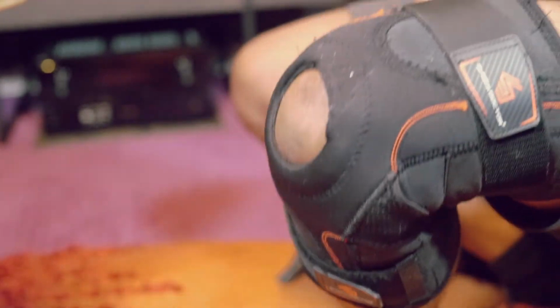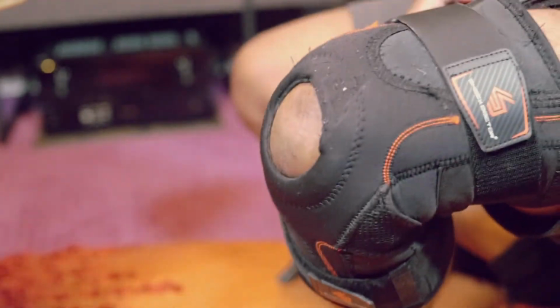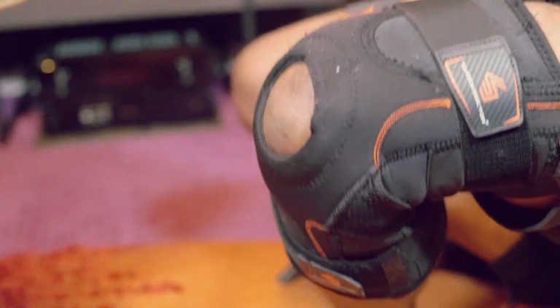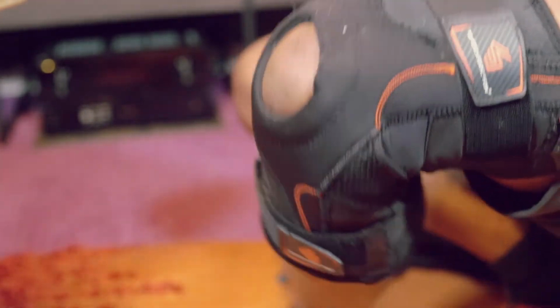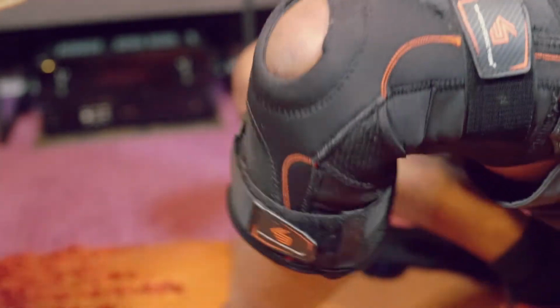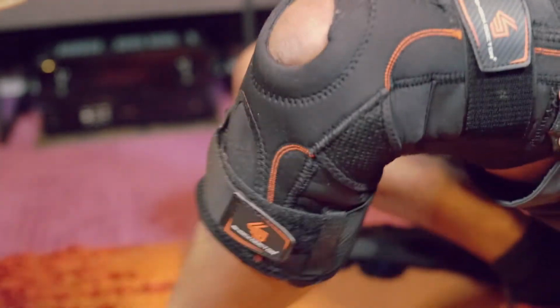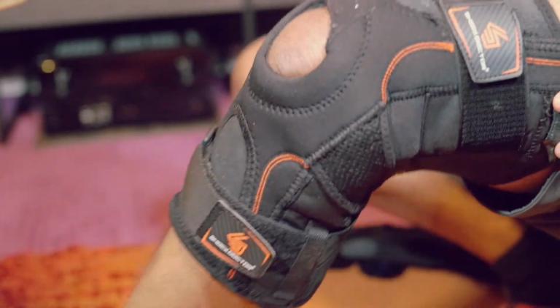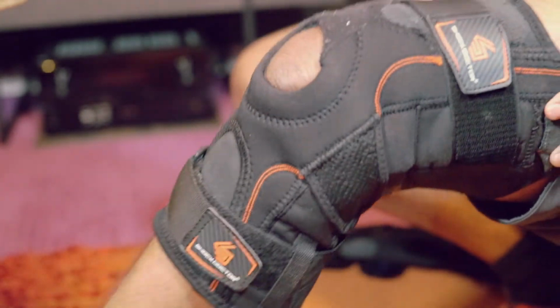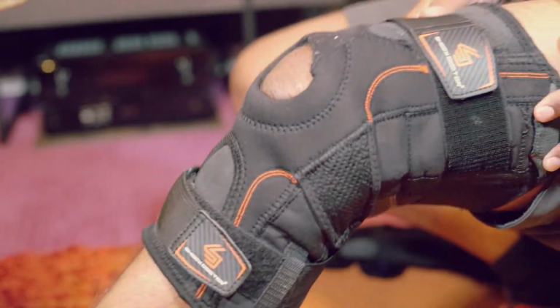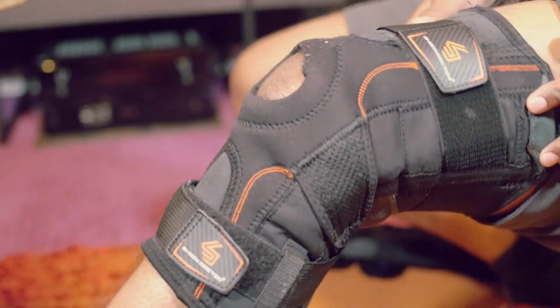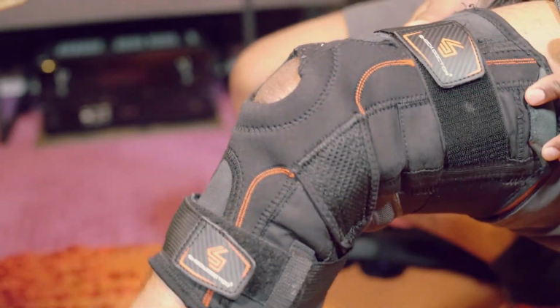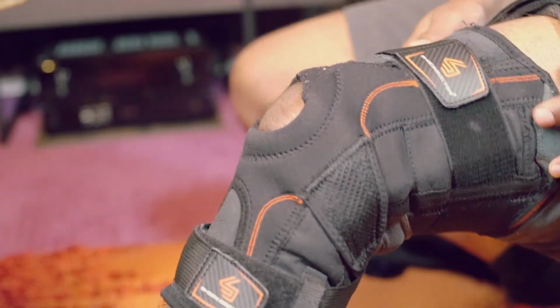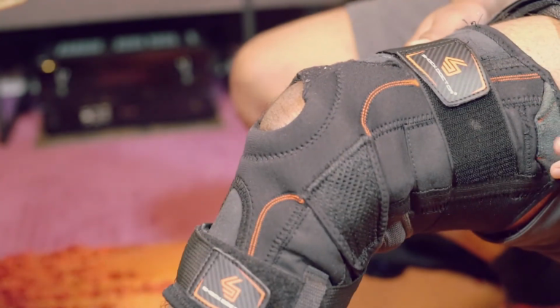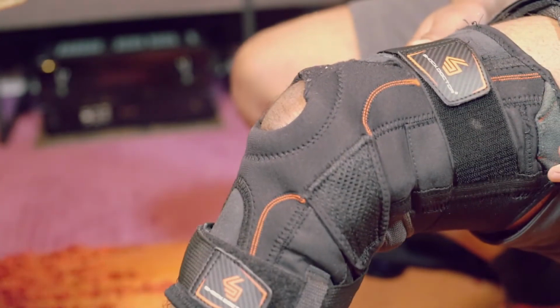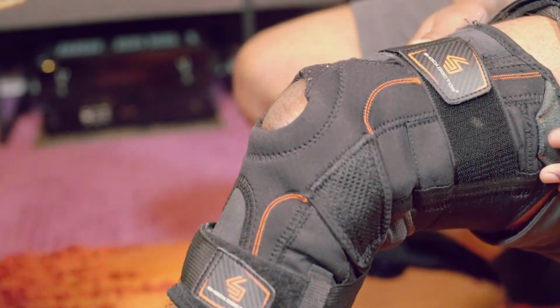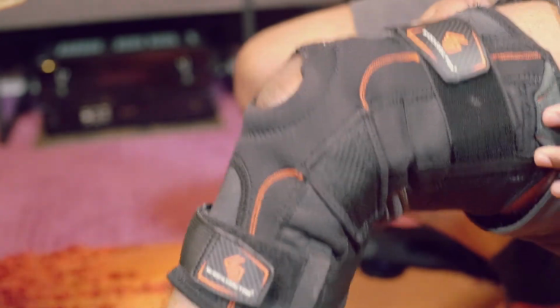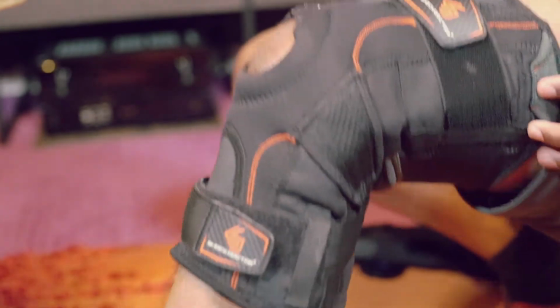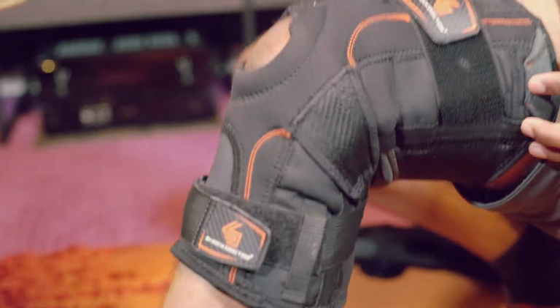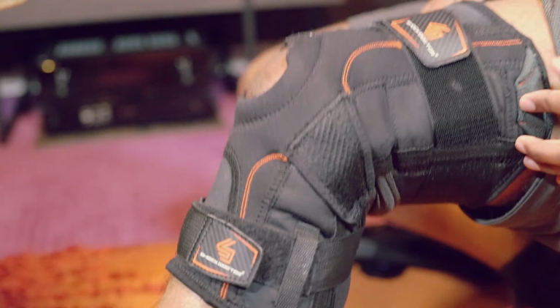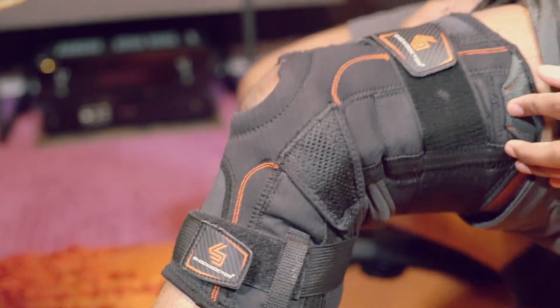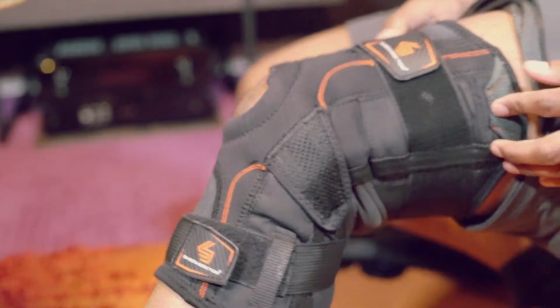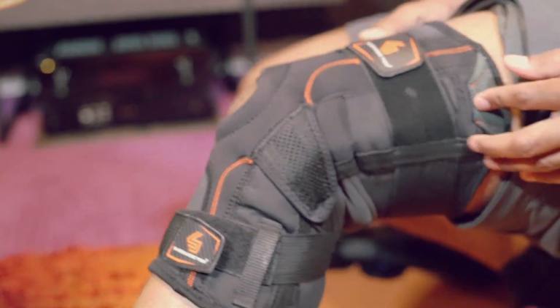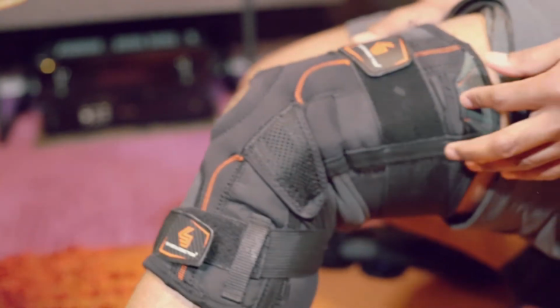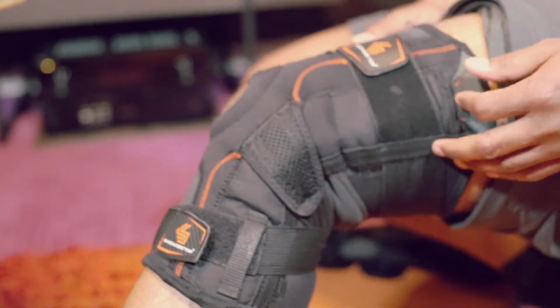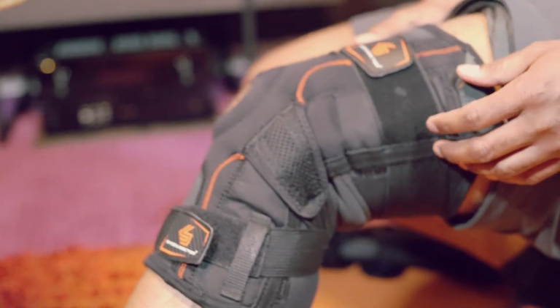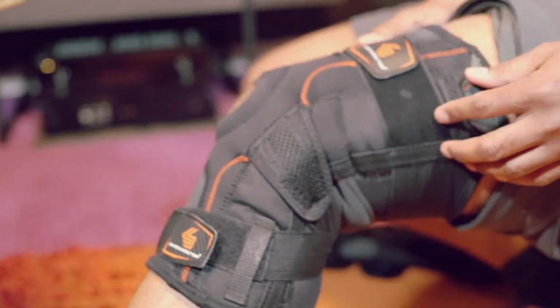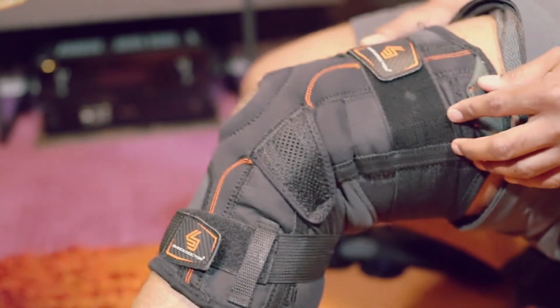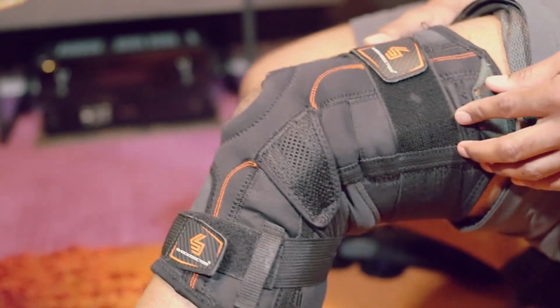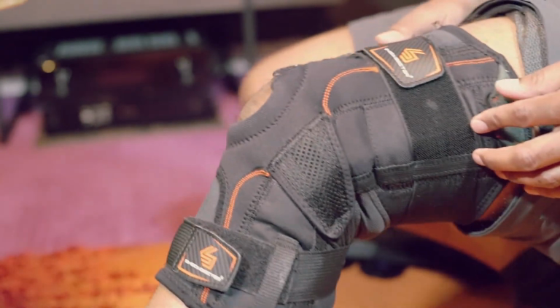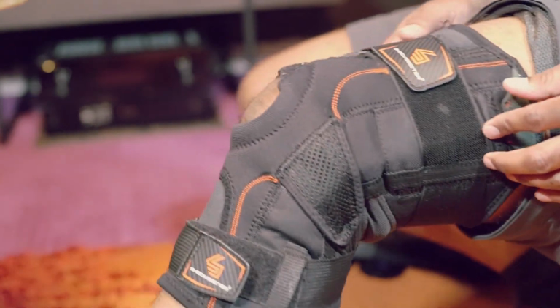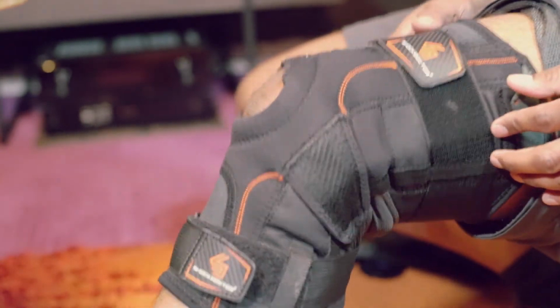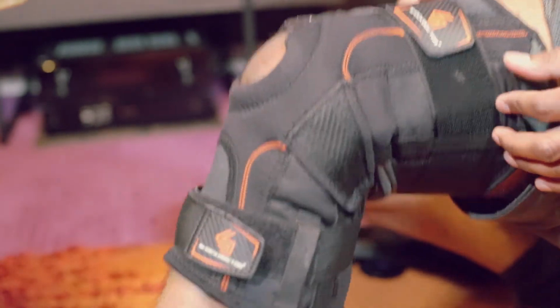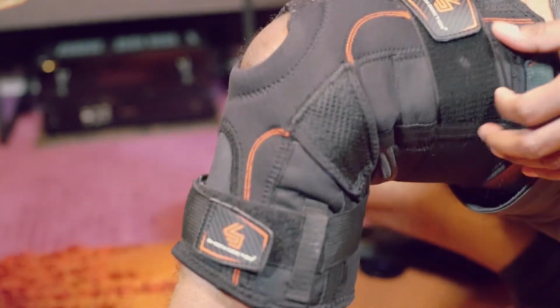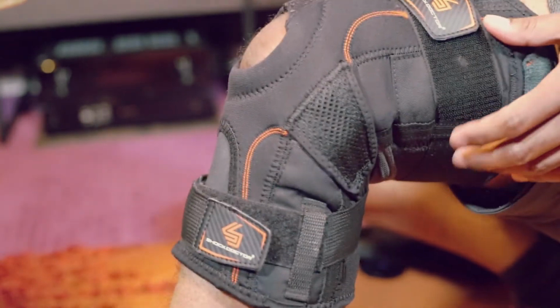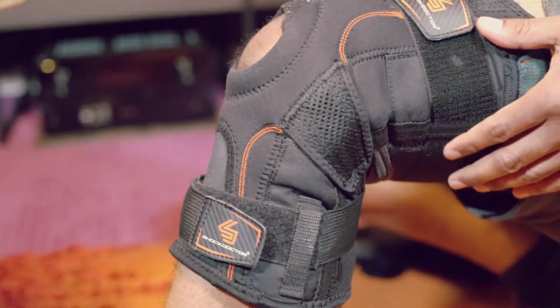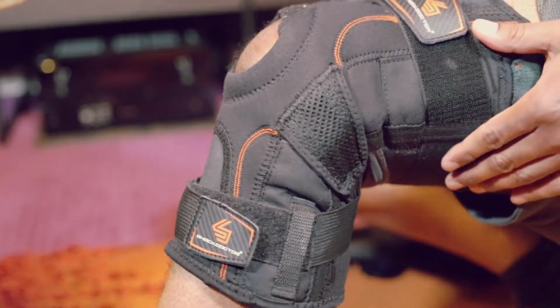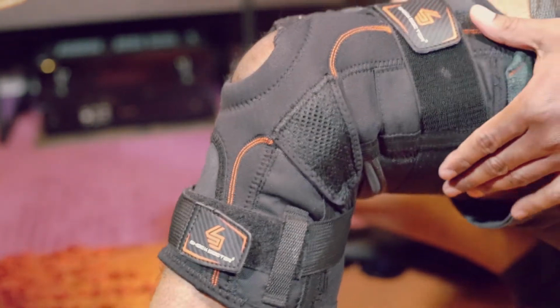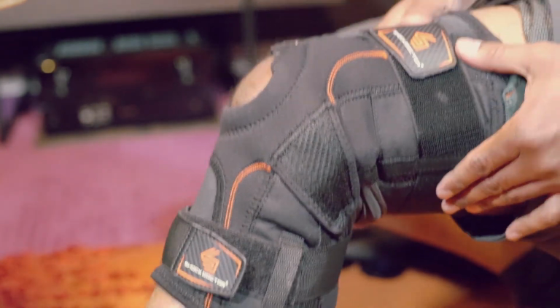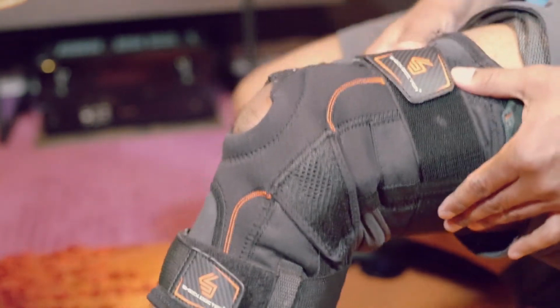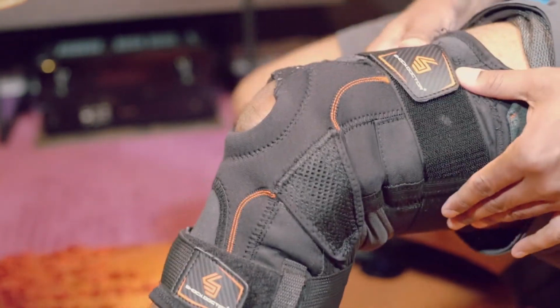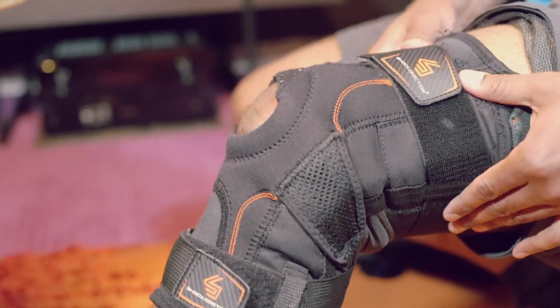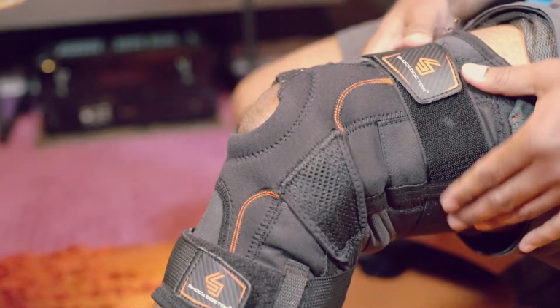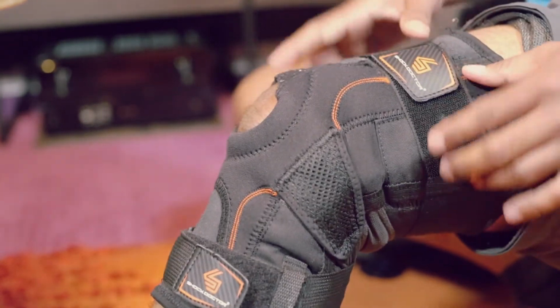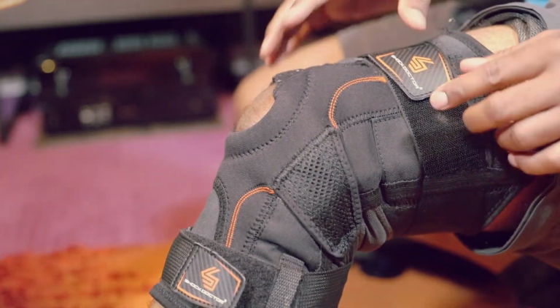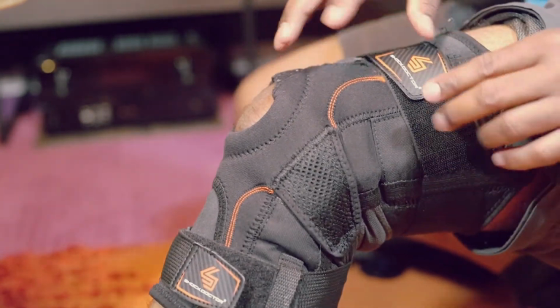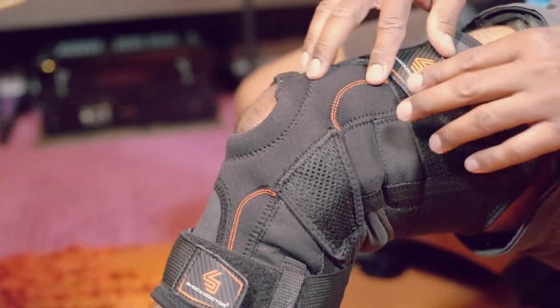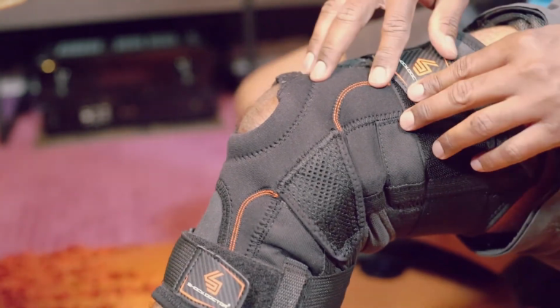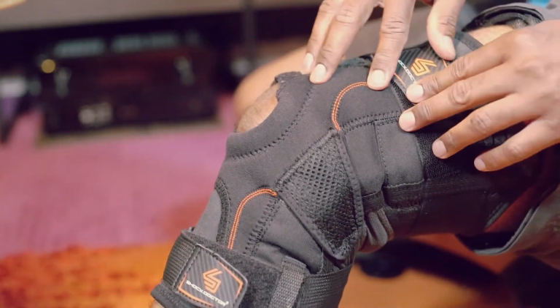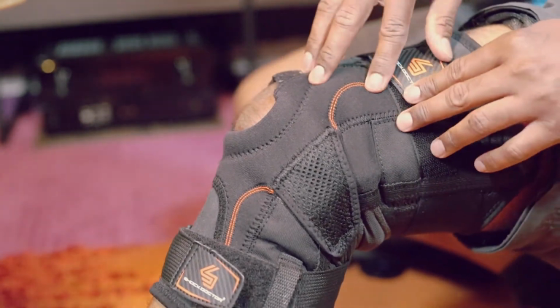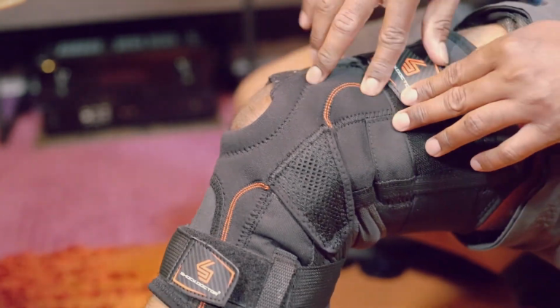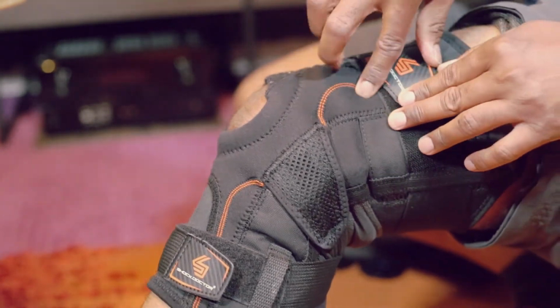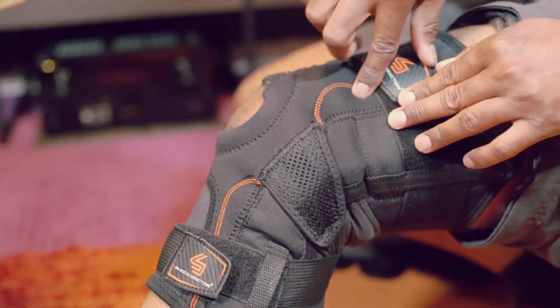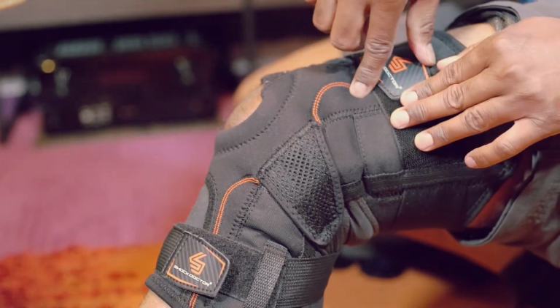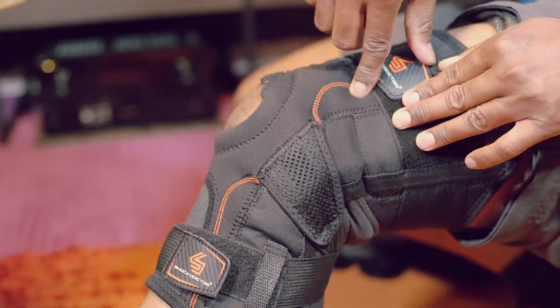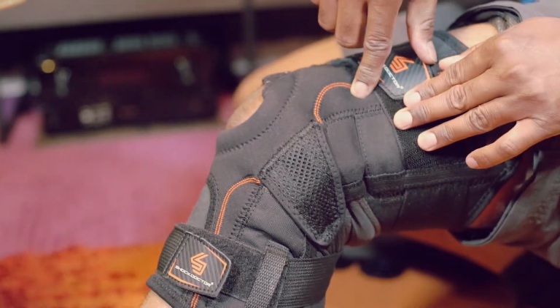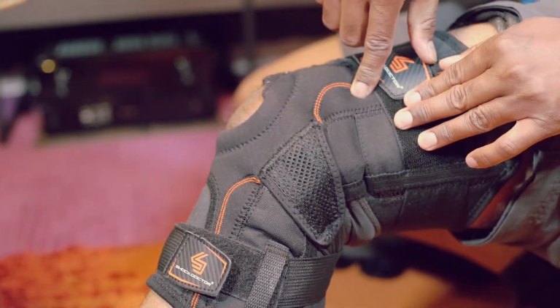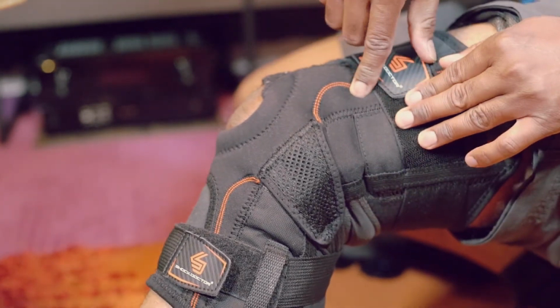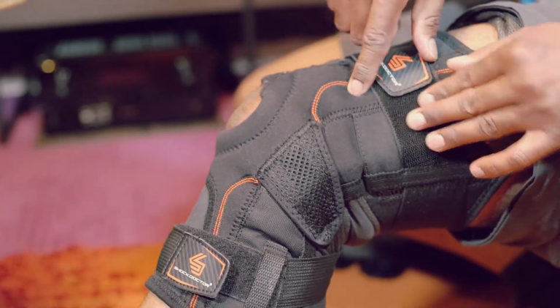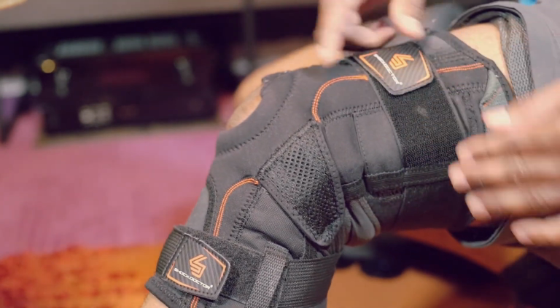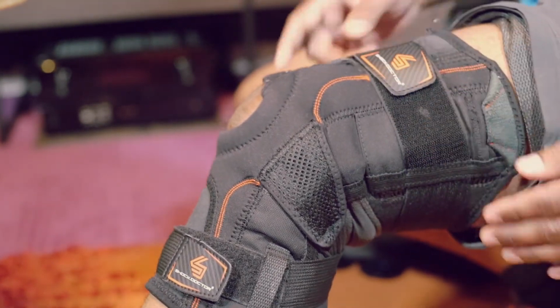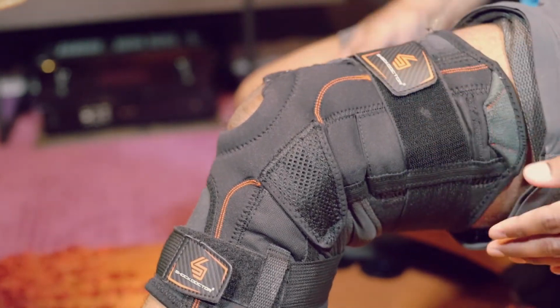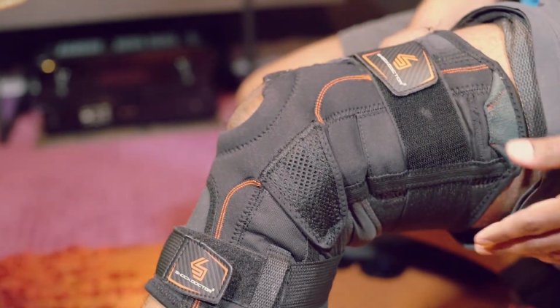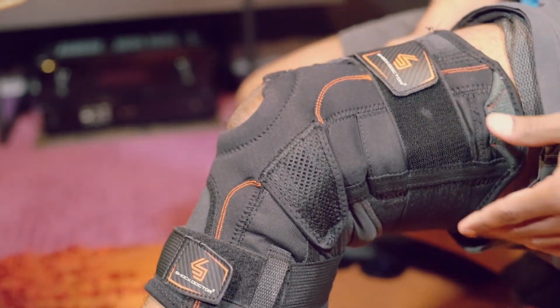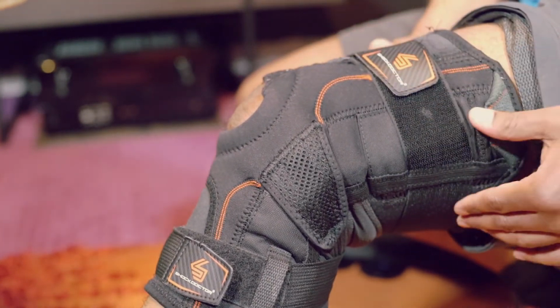I use this brace while playing tennis and it feels great. Most importantly, it stays in place.